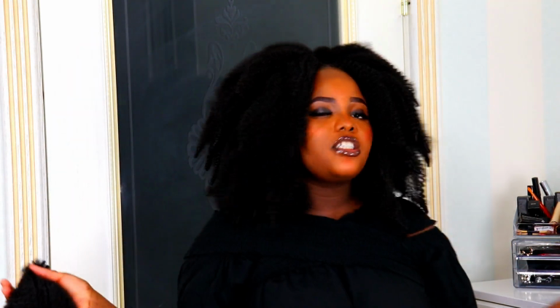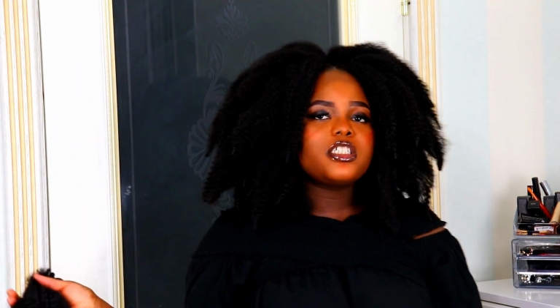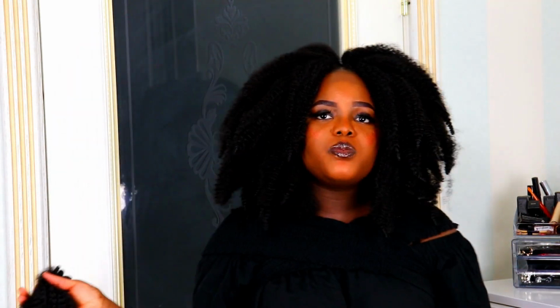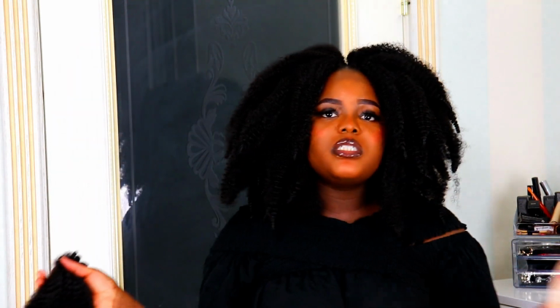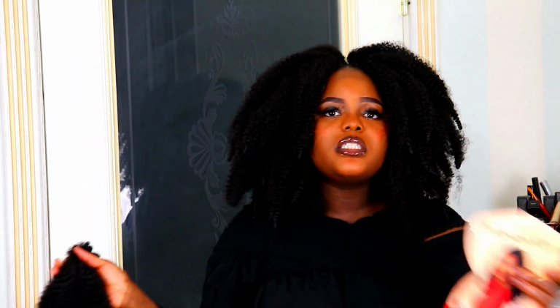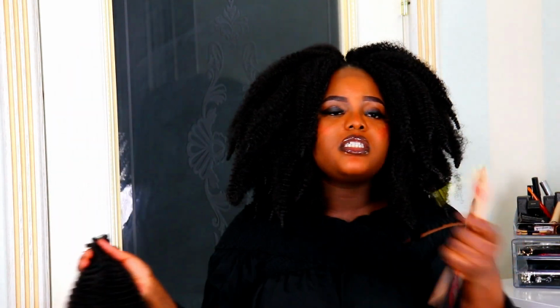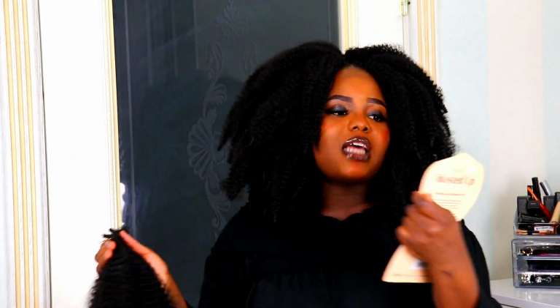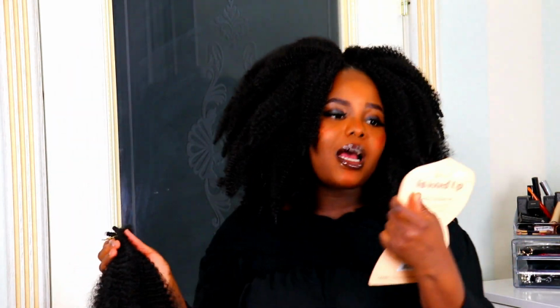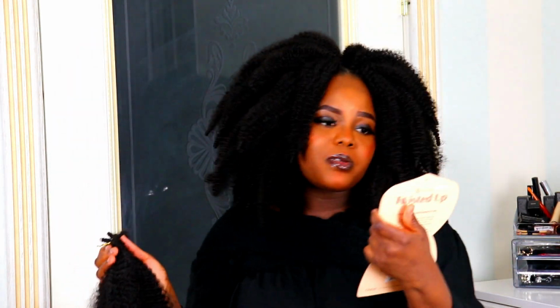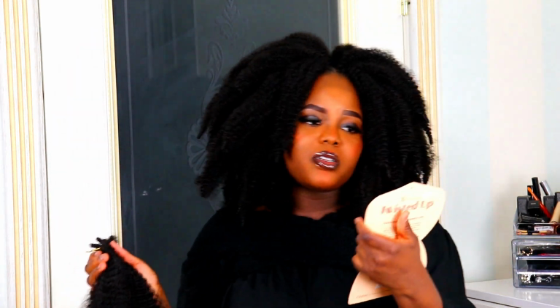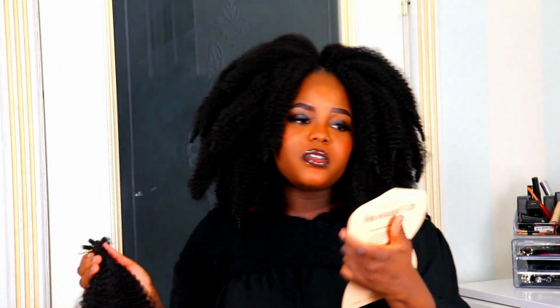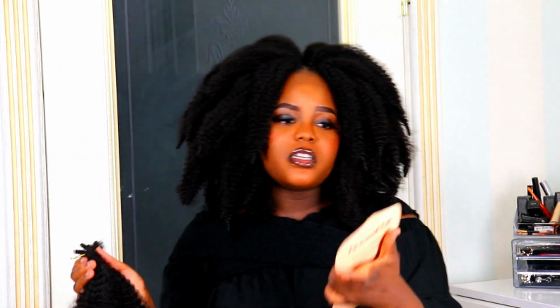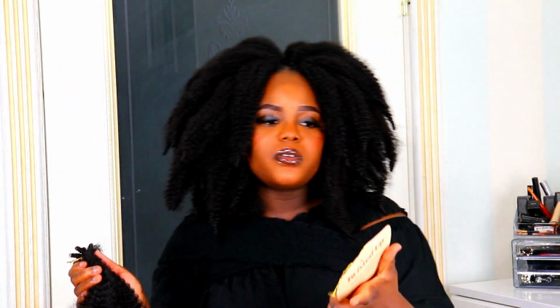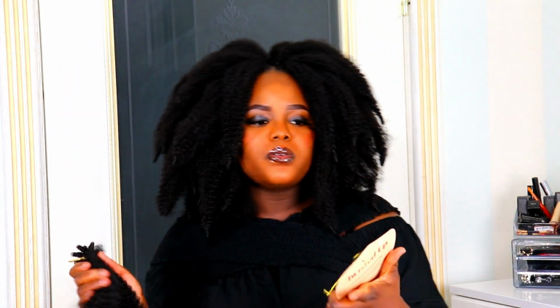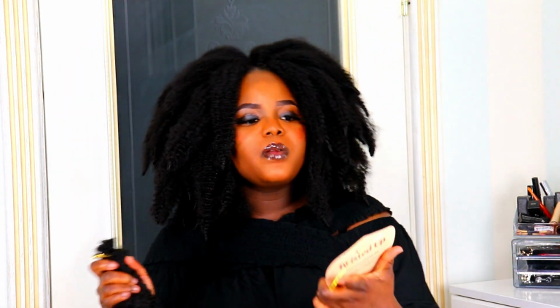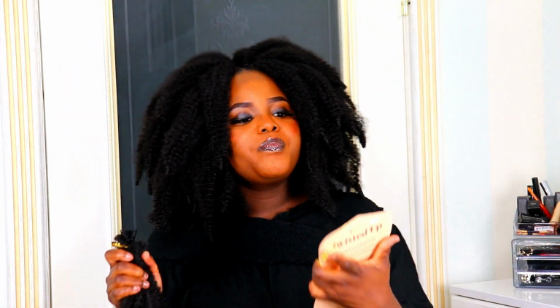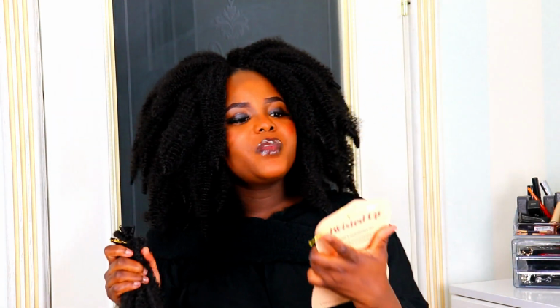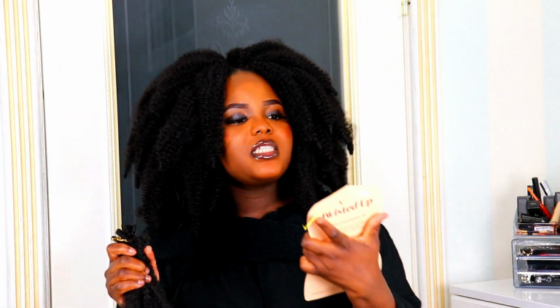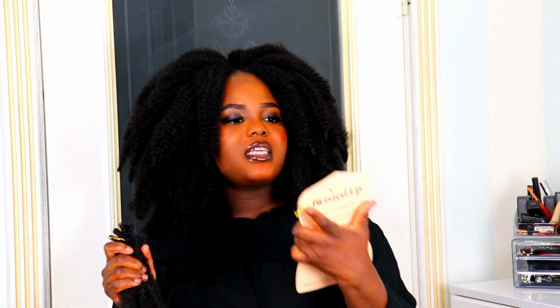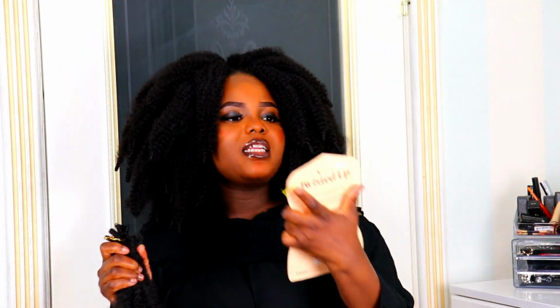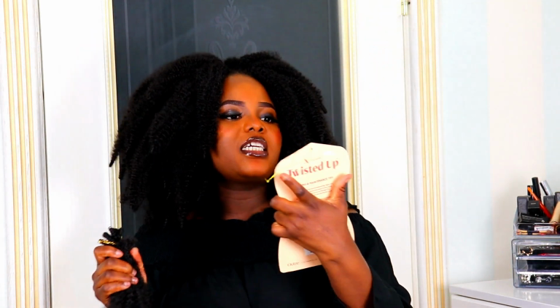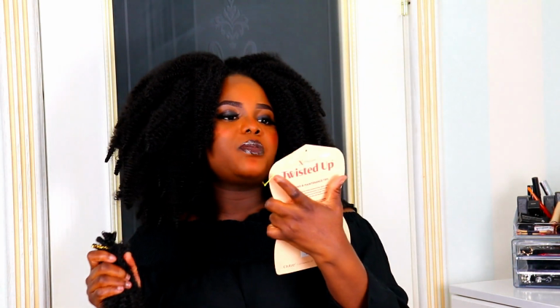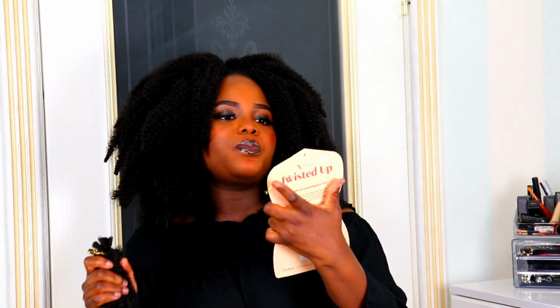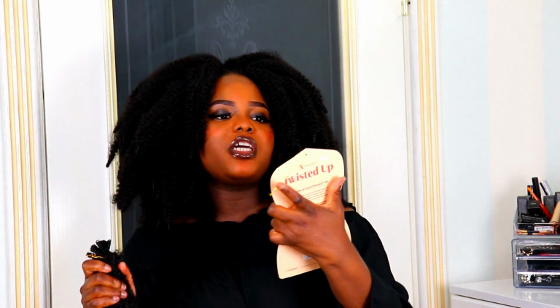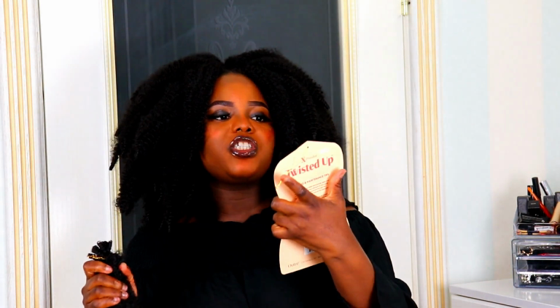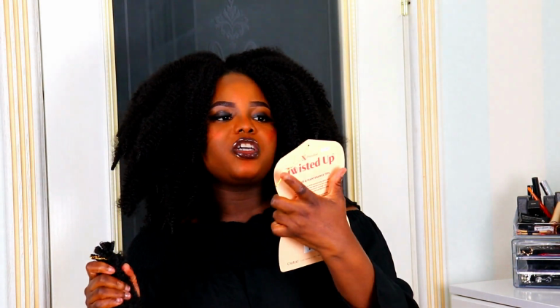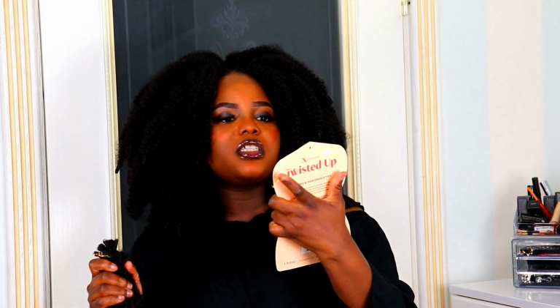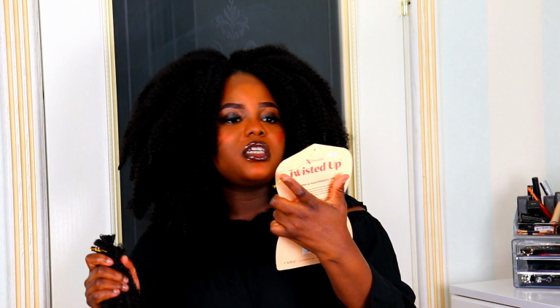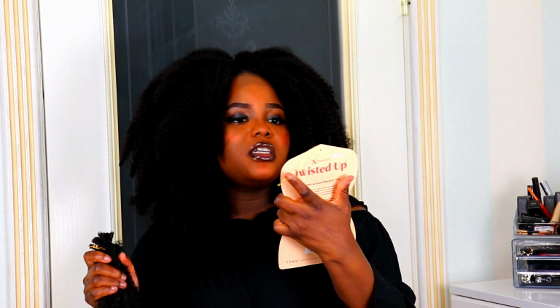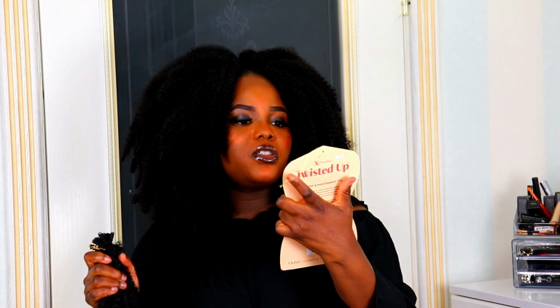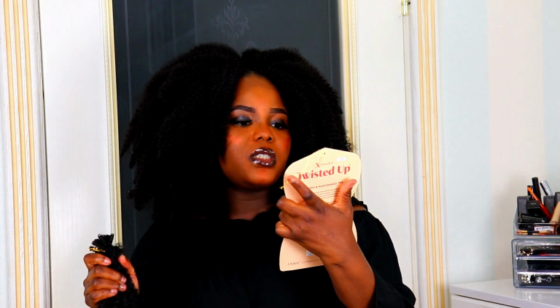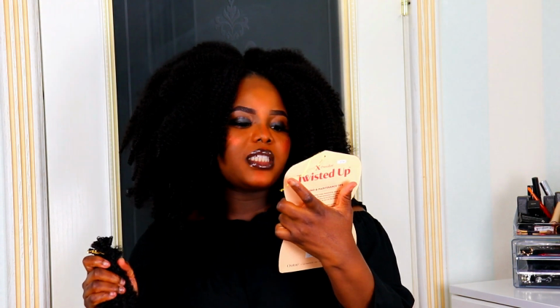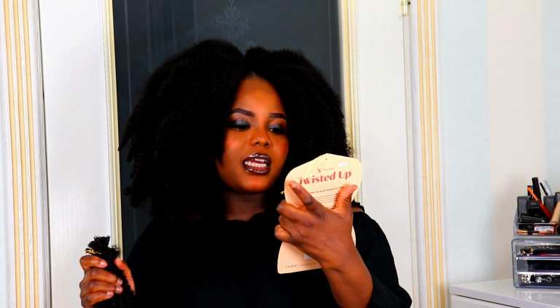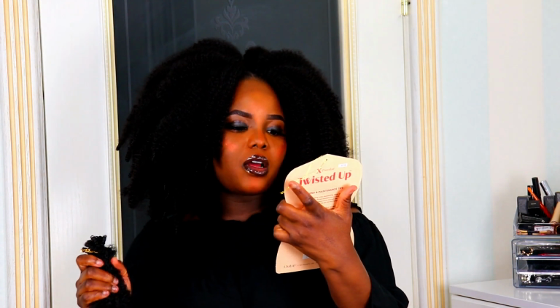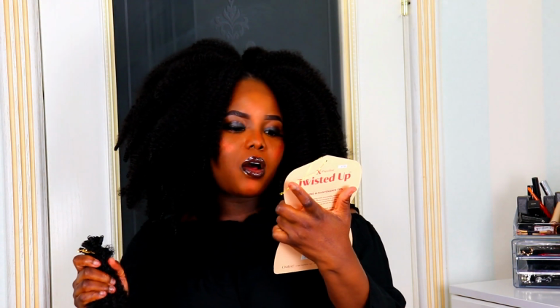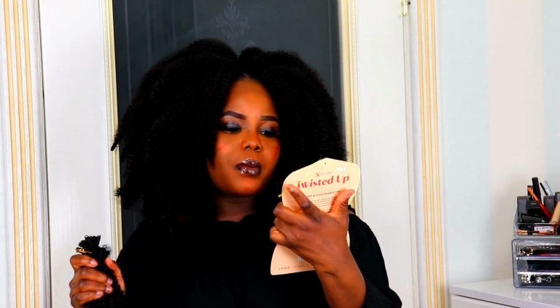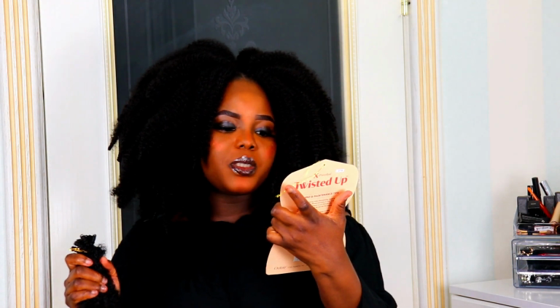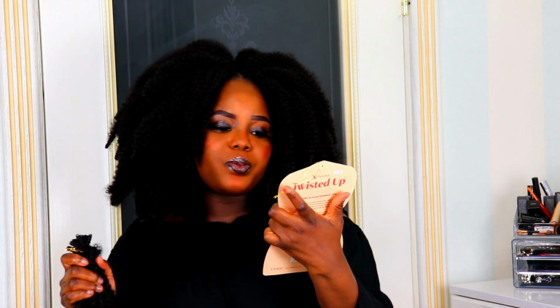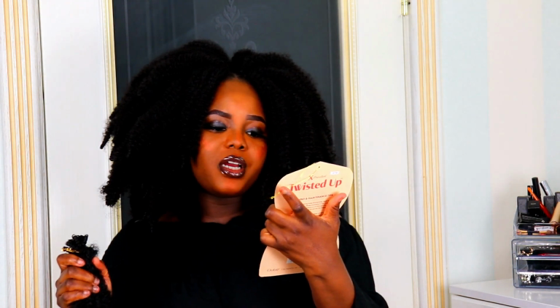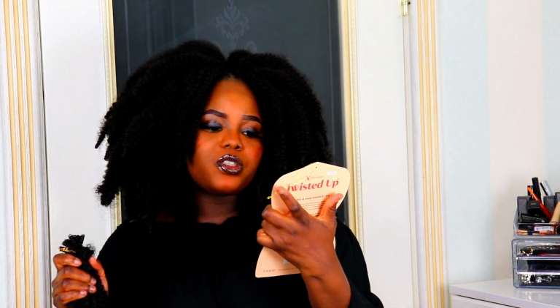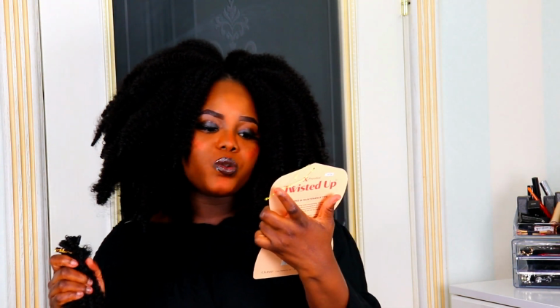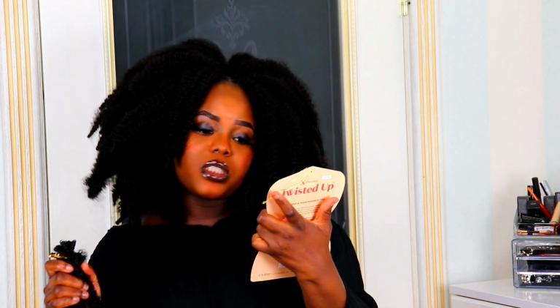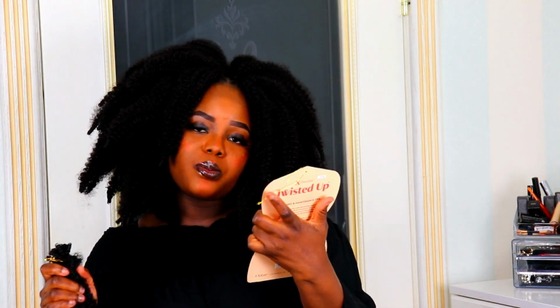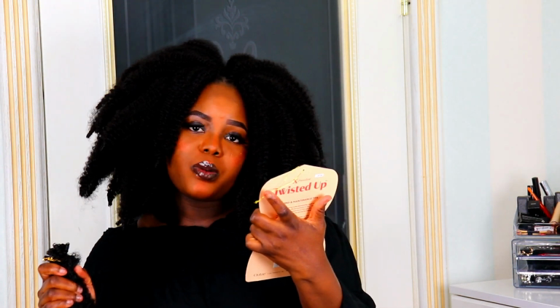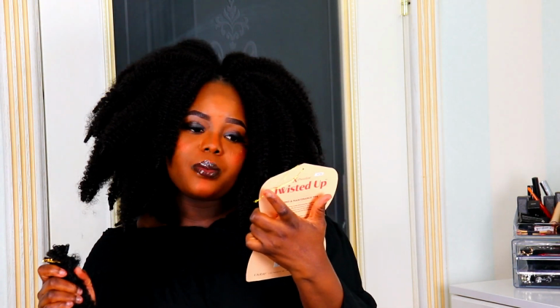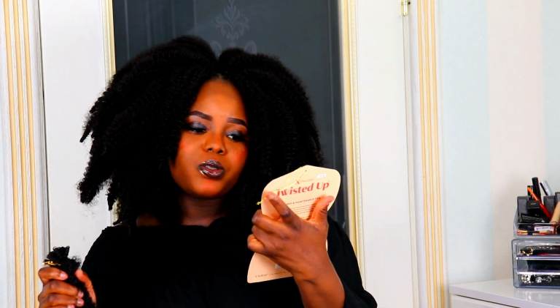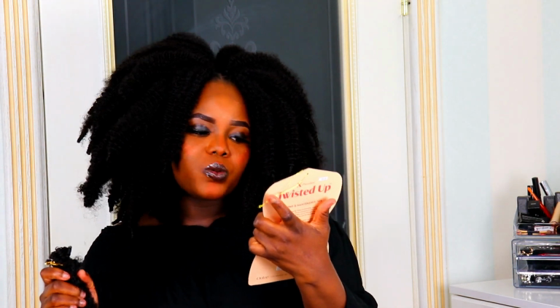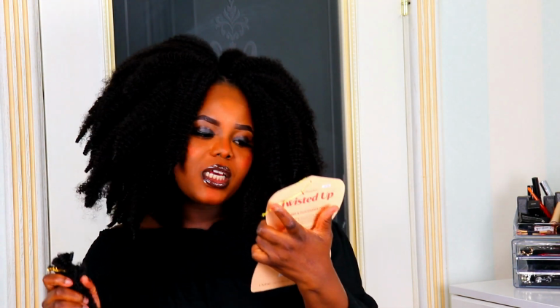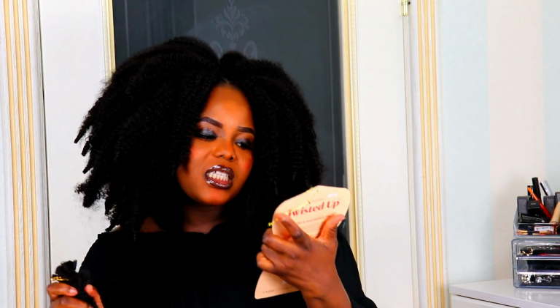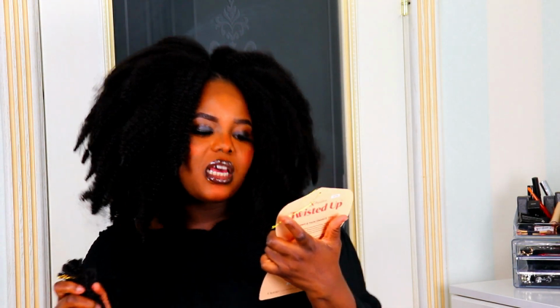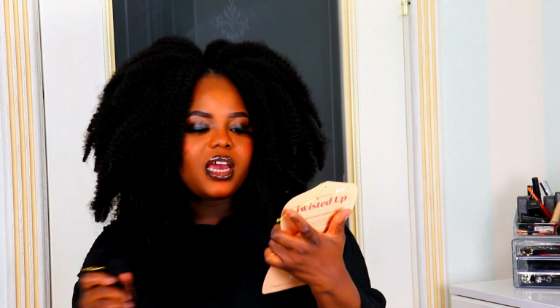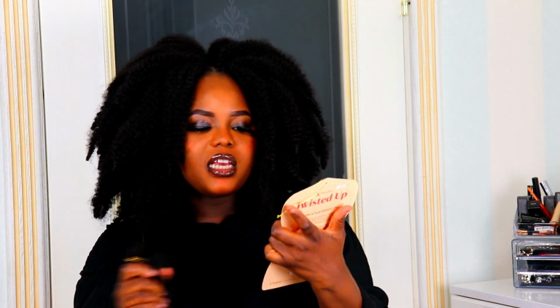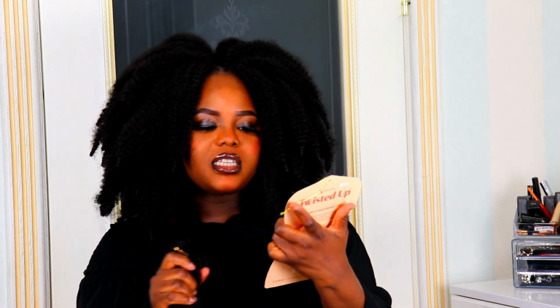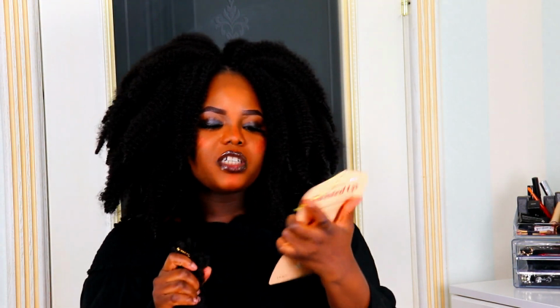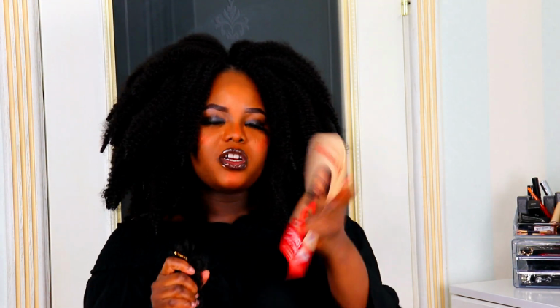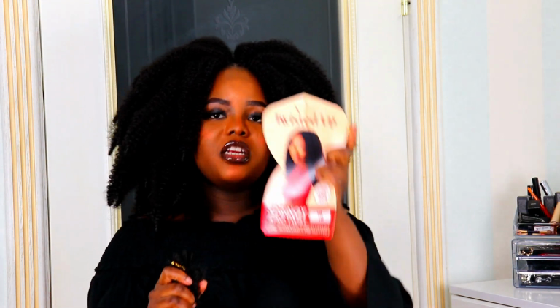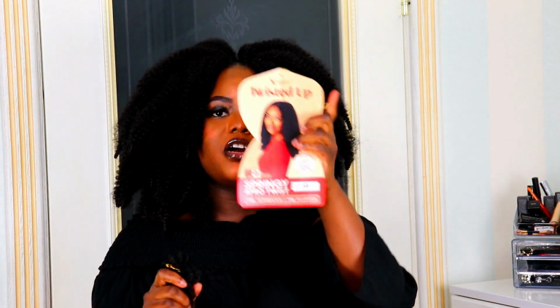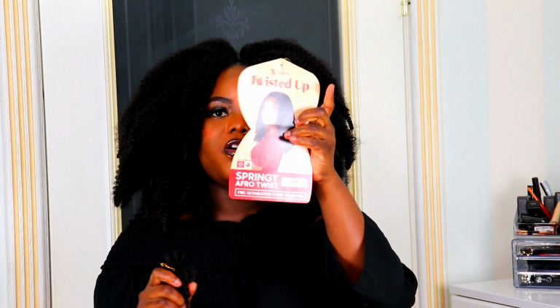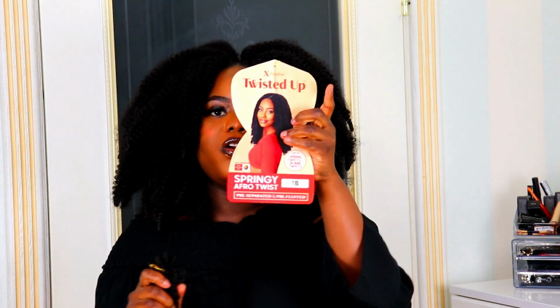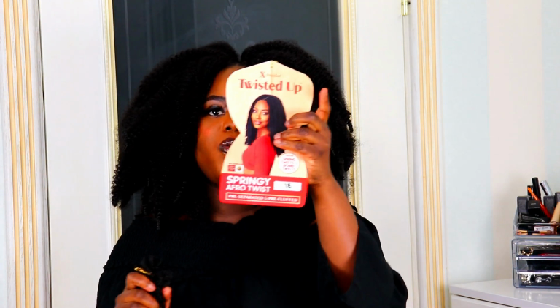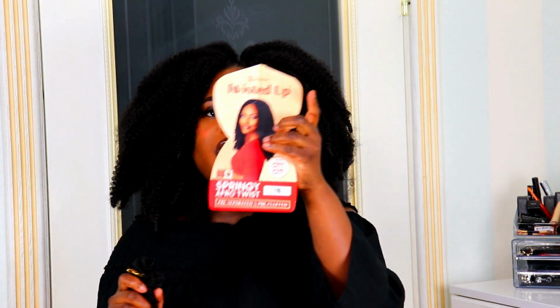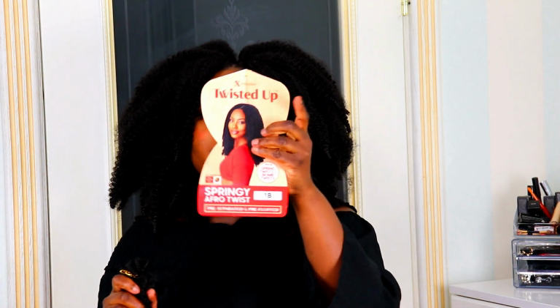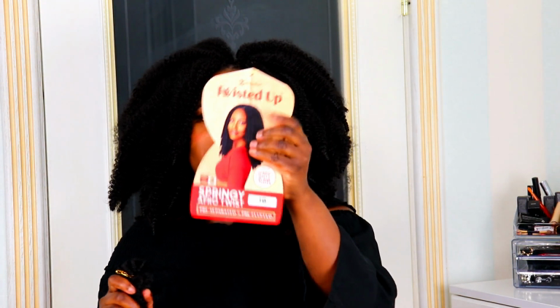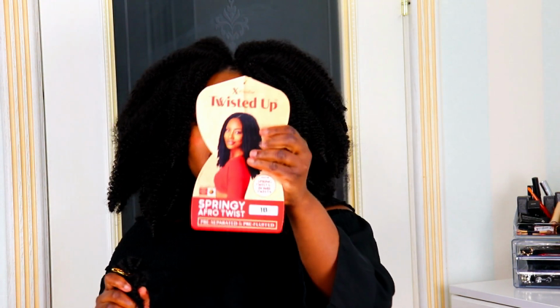Trust me, this is absolutely good. This is an expression twisted up, spring twist, bump twist. It's actually a color 1B.